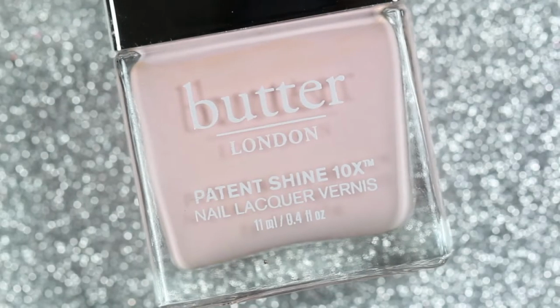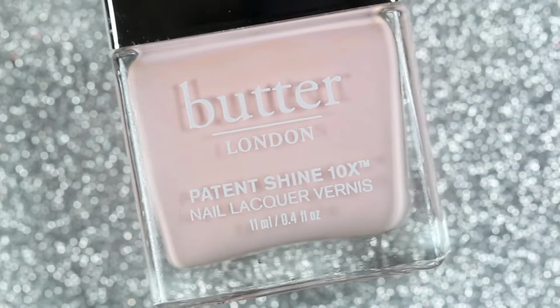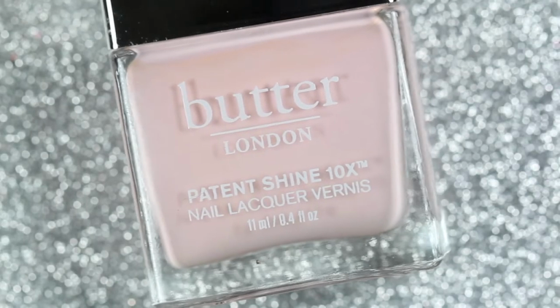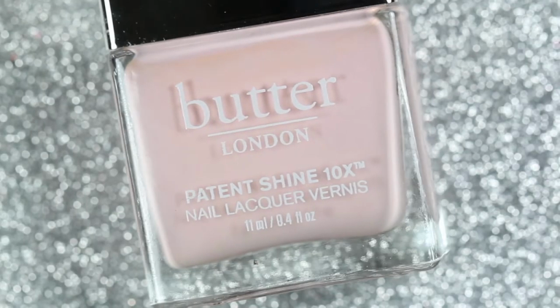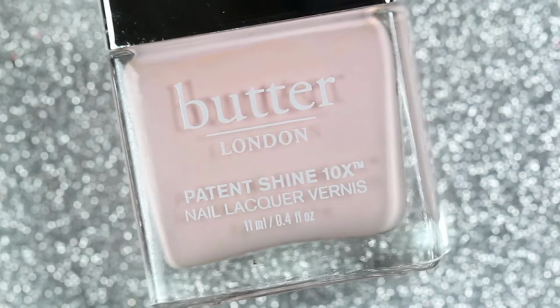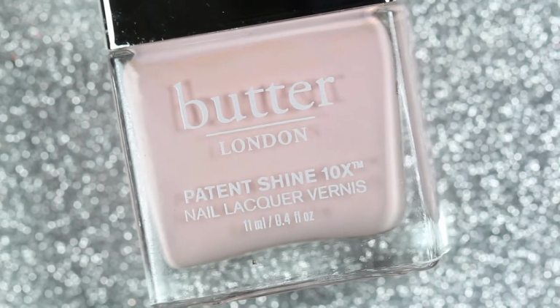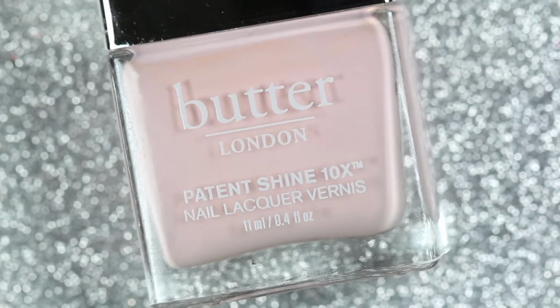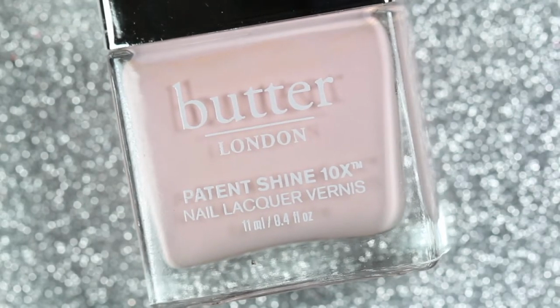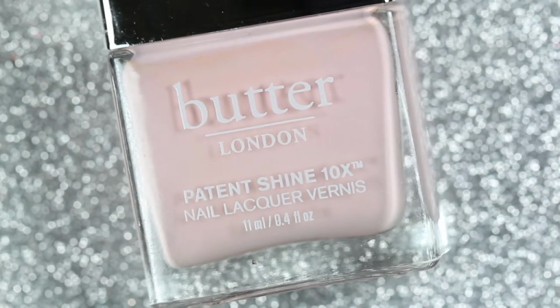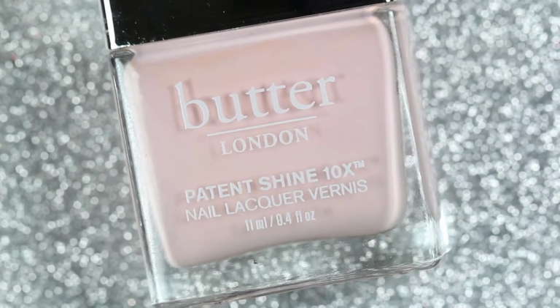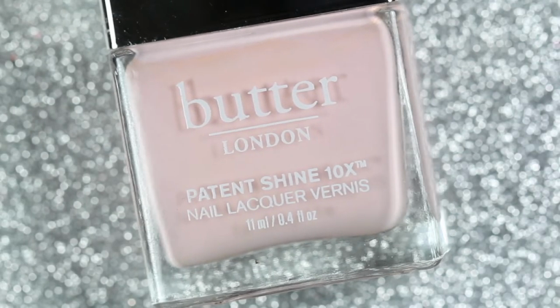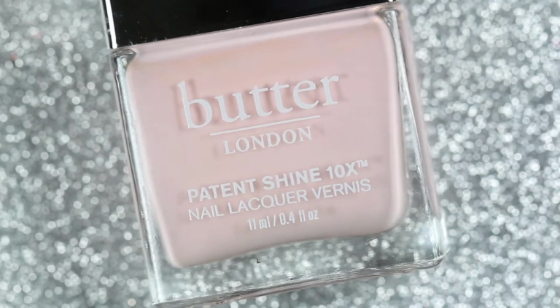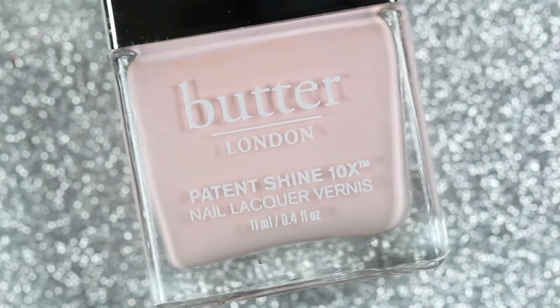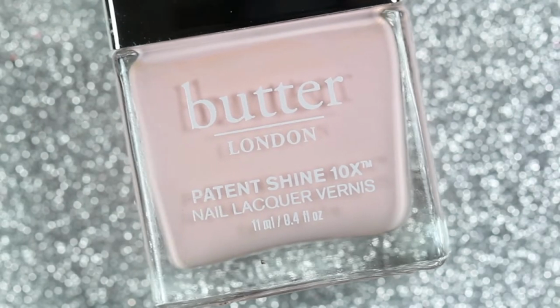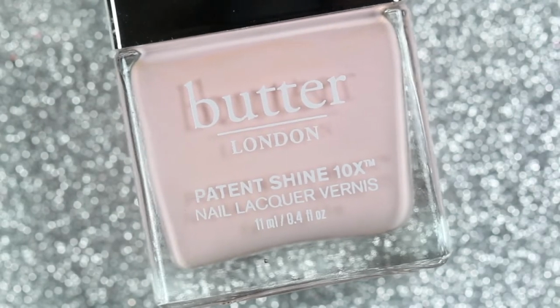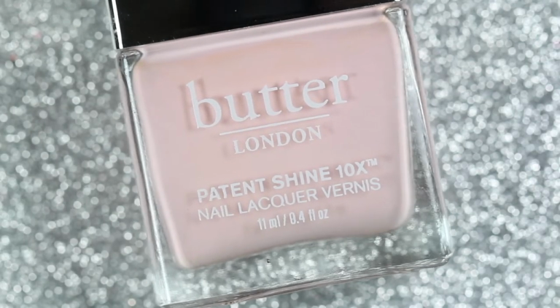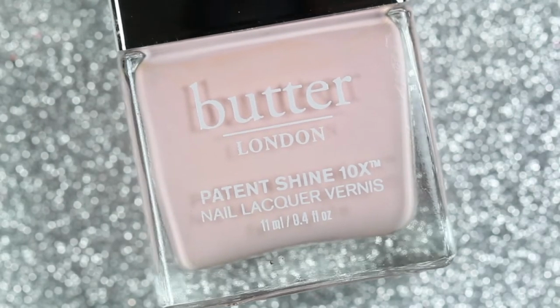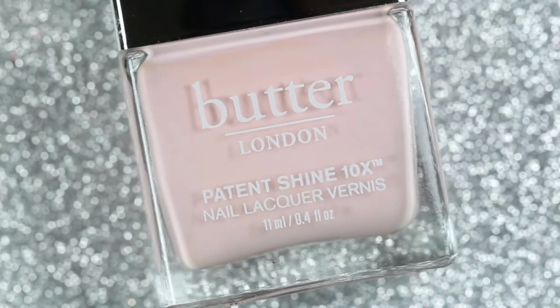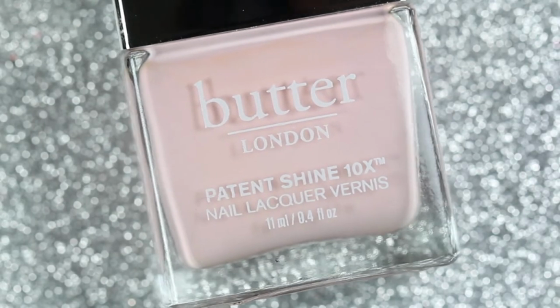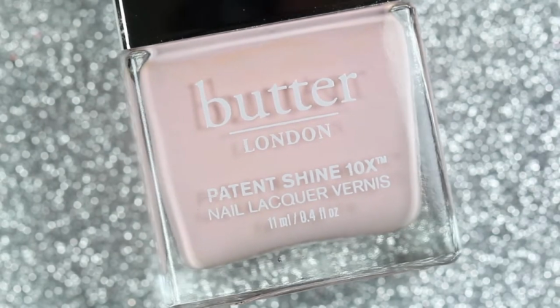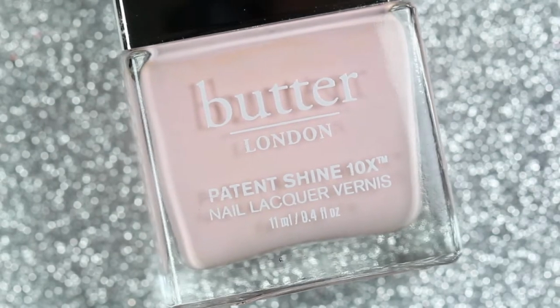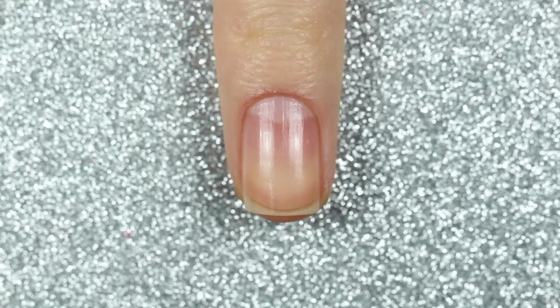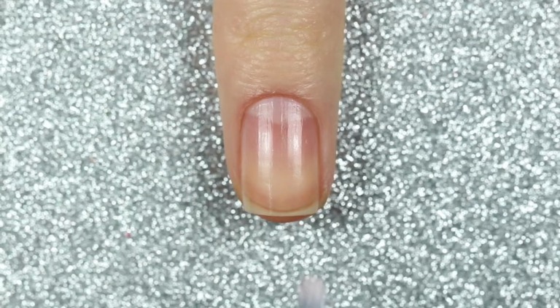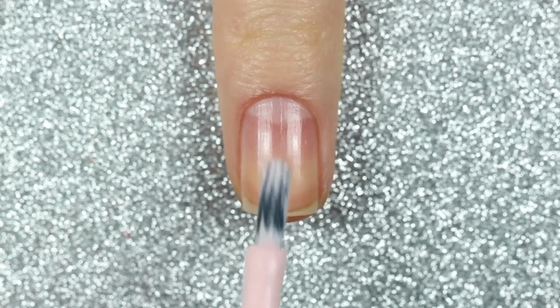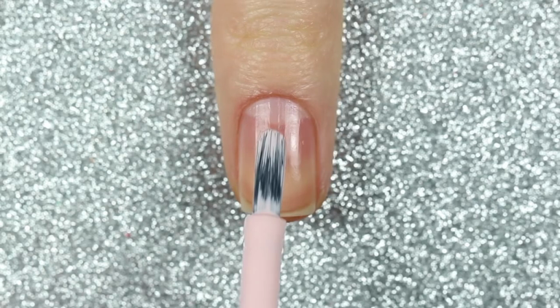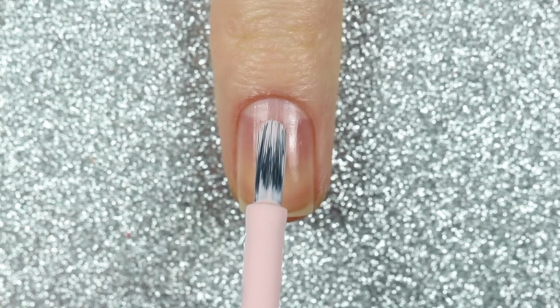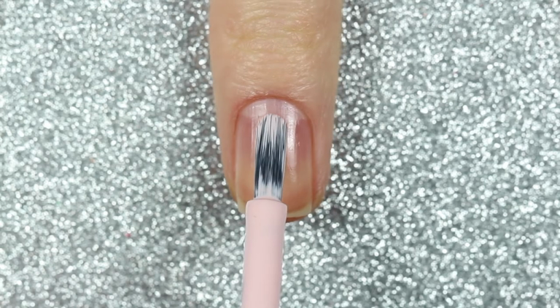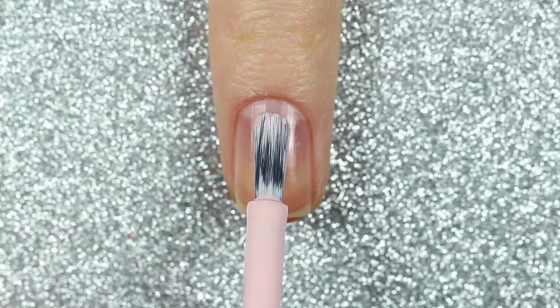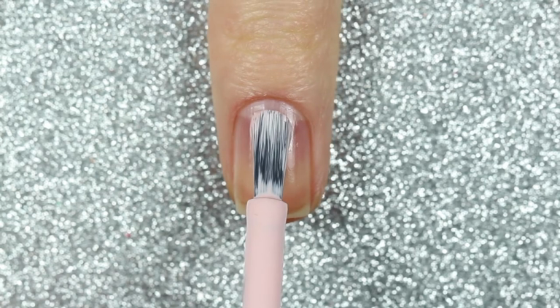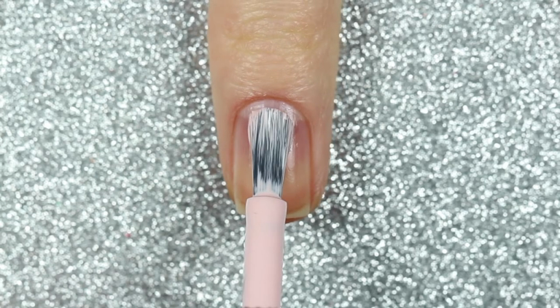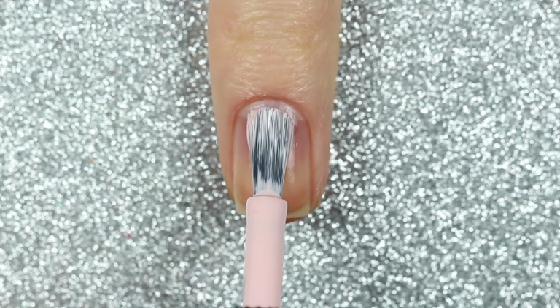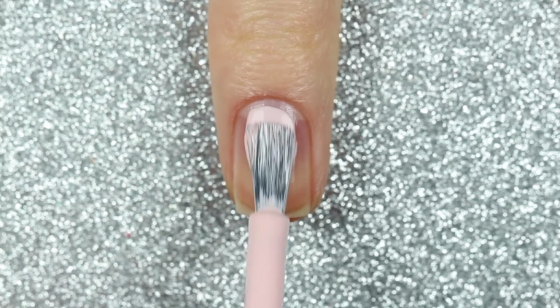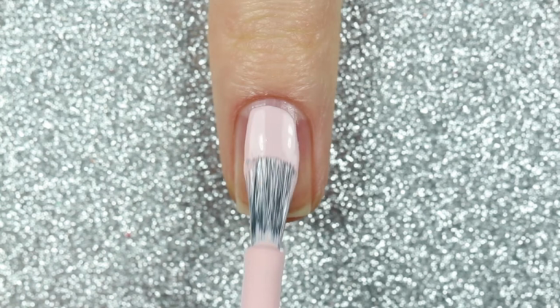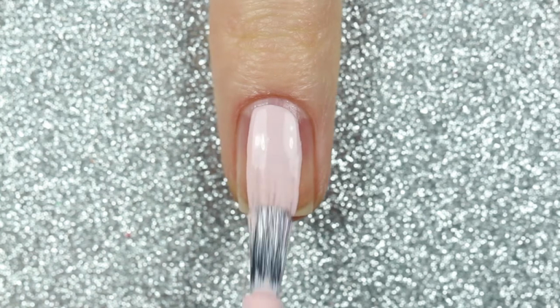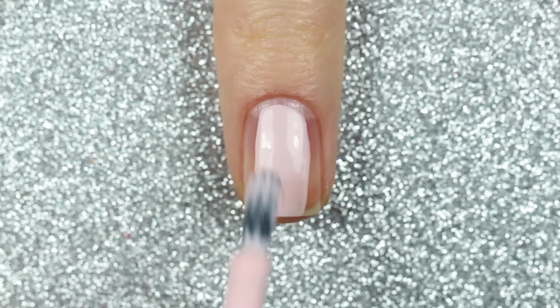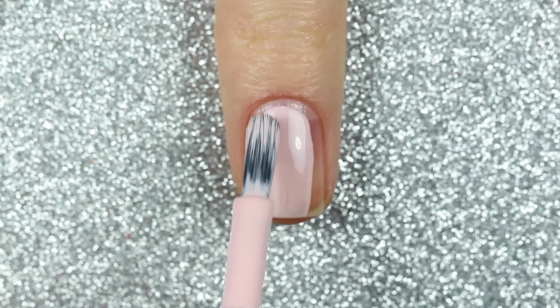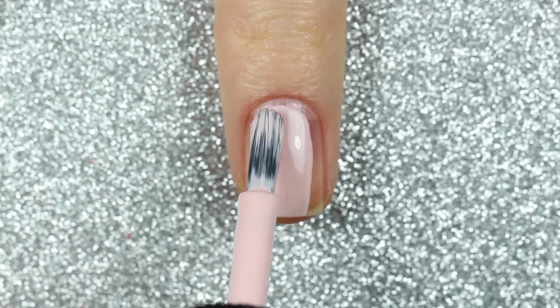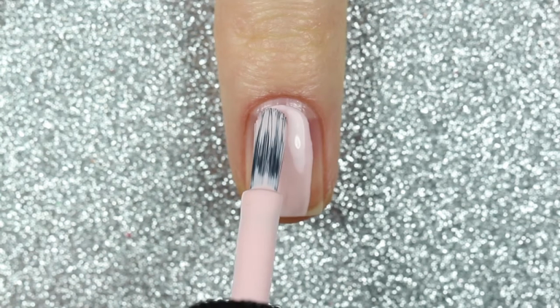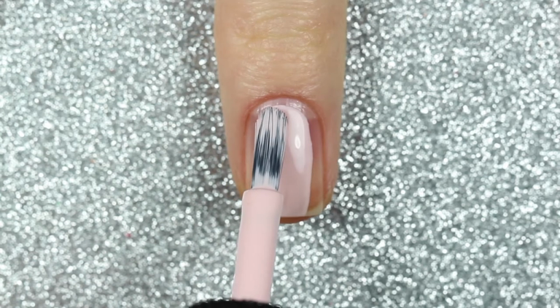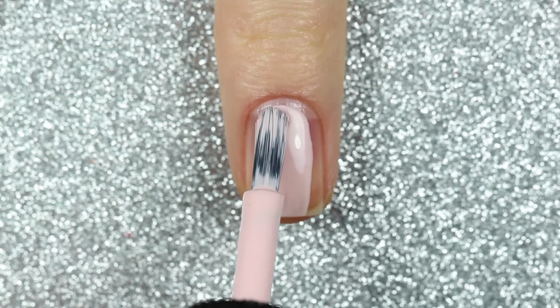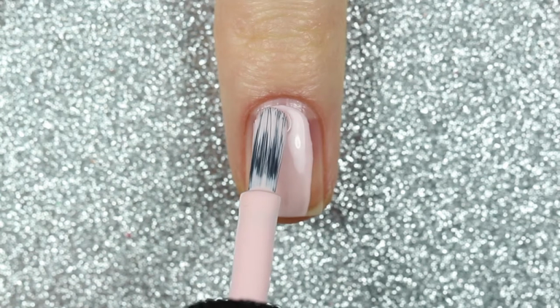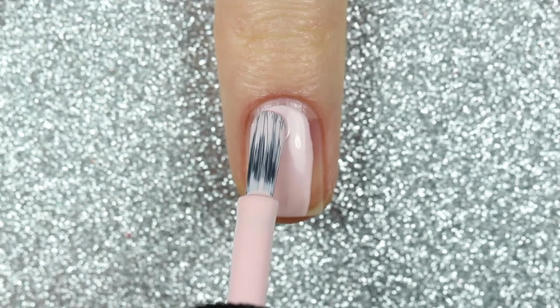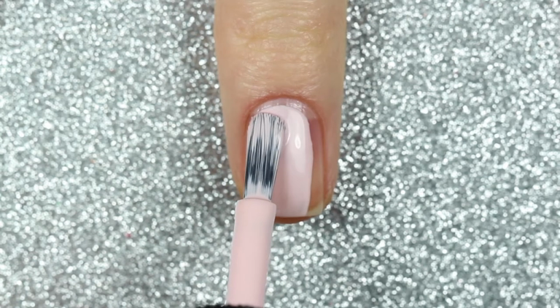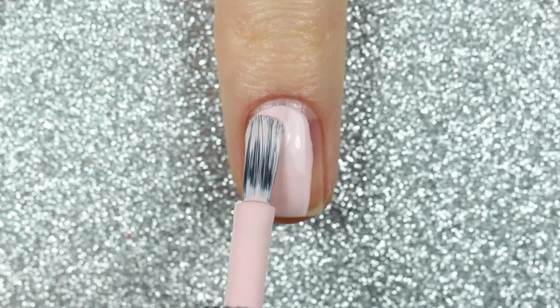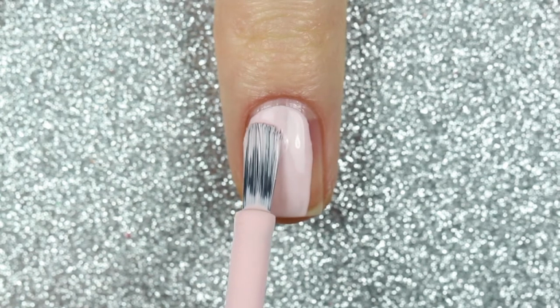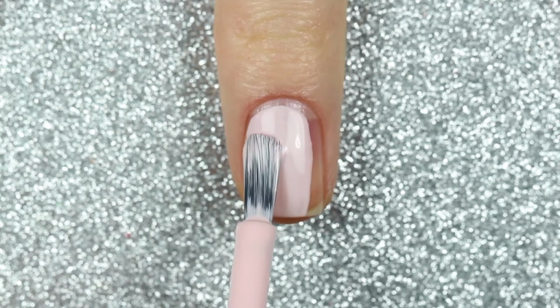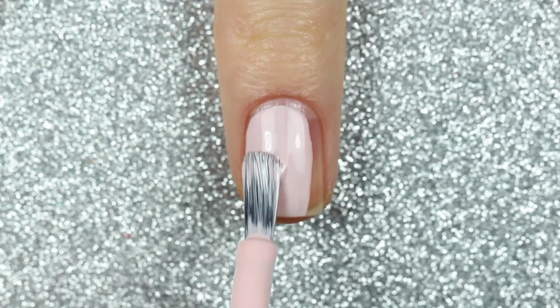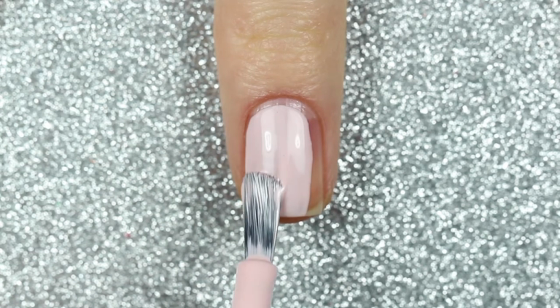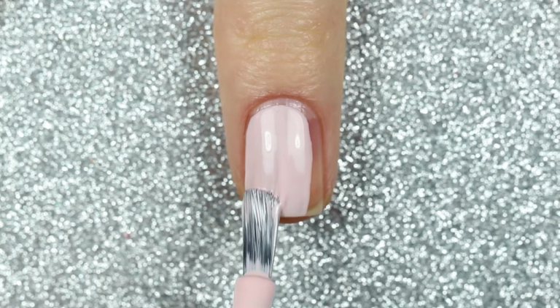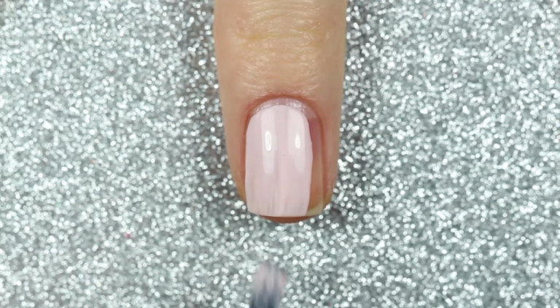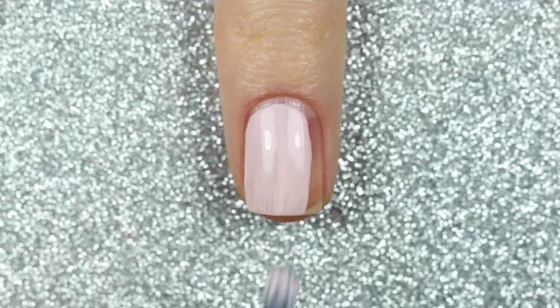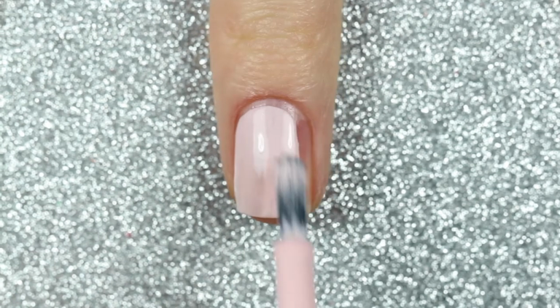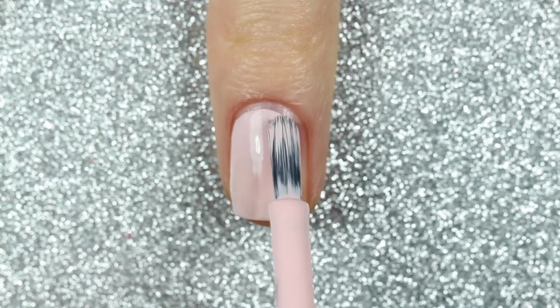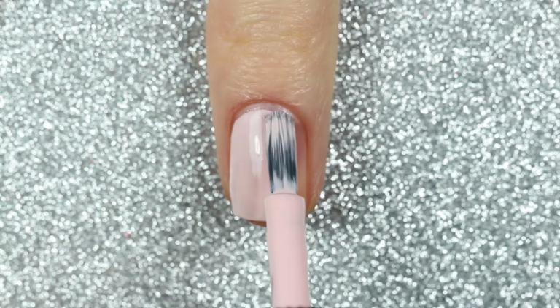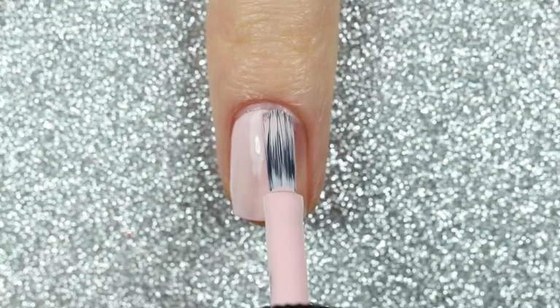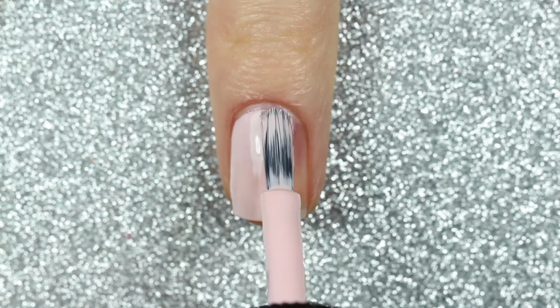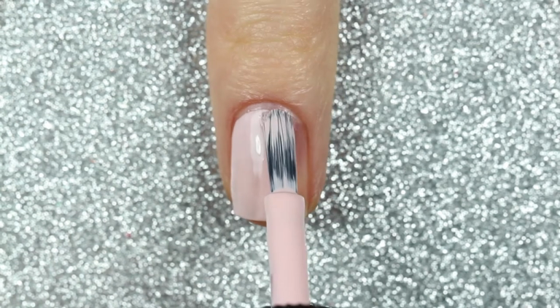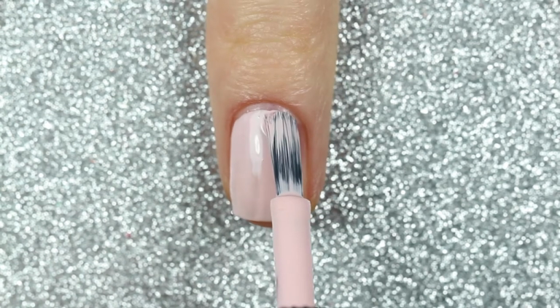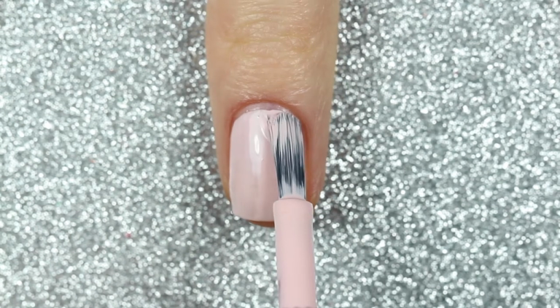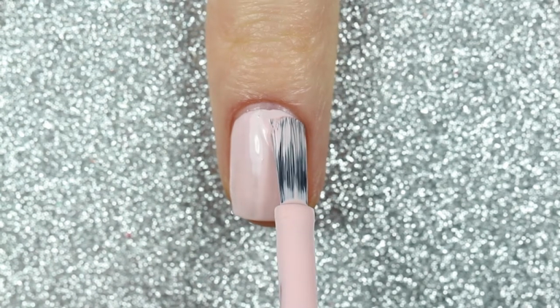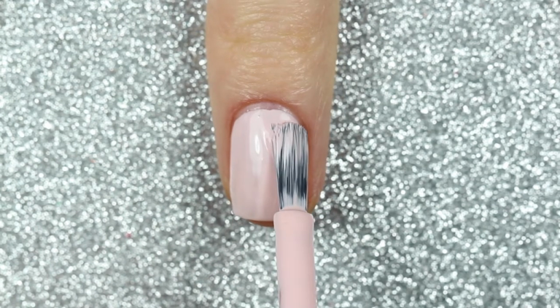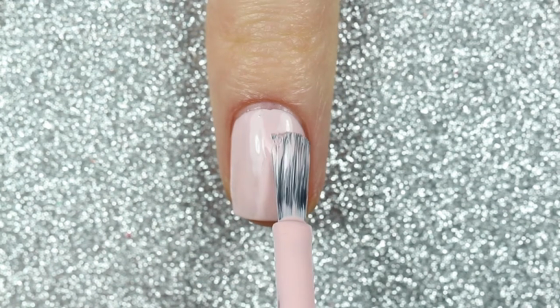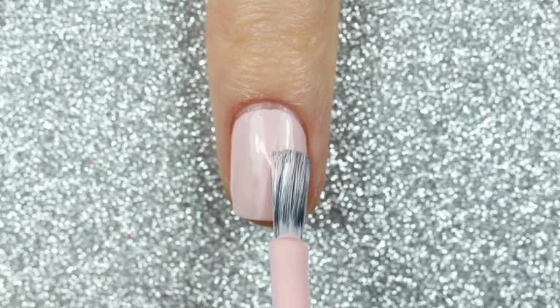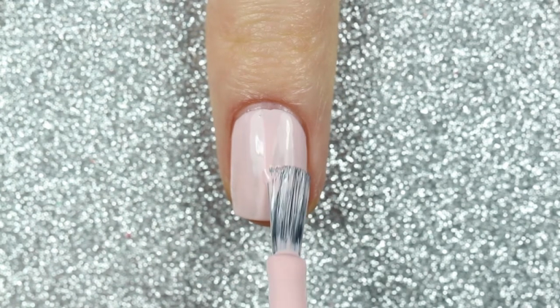For my base color, I'm going to be using the Libra shade Piece of Cake. This is a light pink cream polish and it was opaque in two coats.